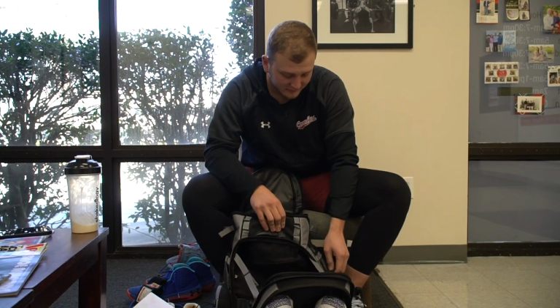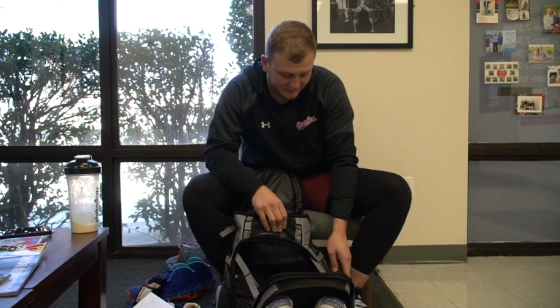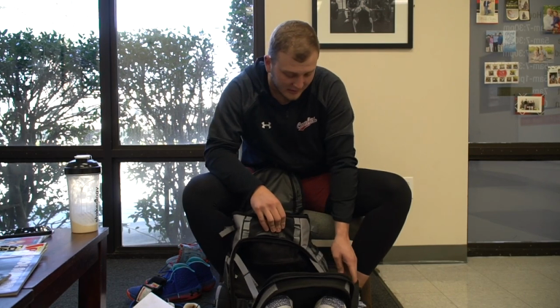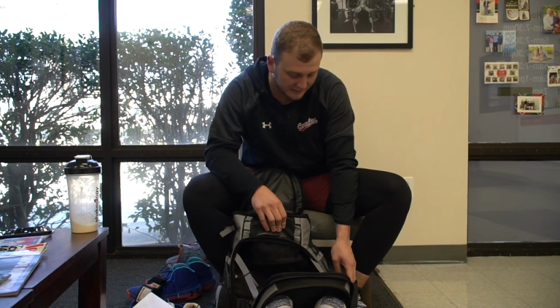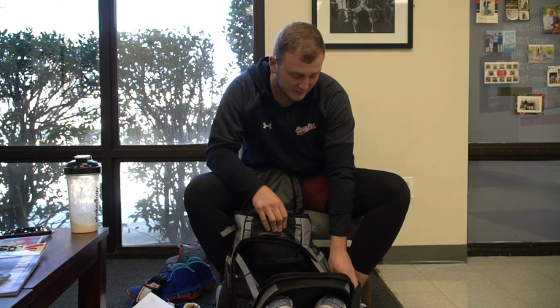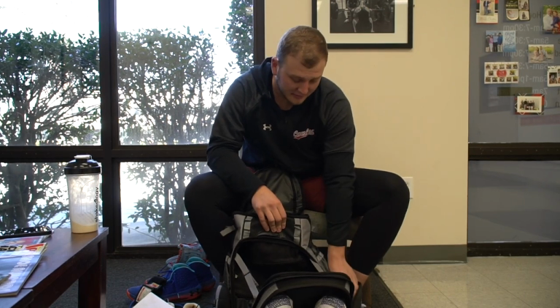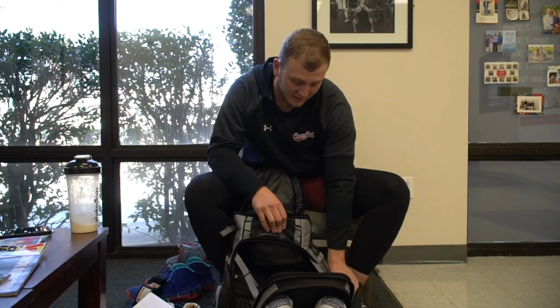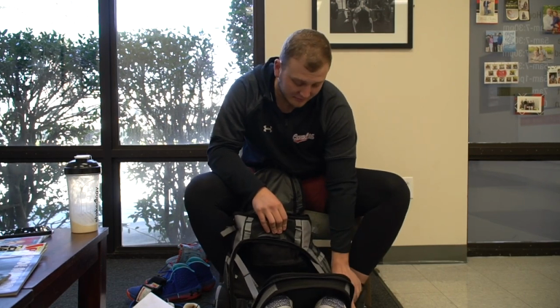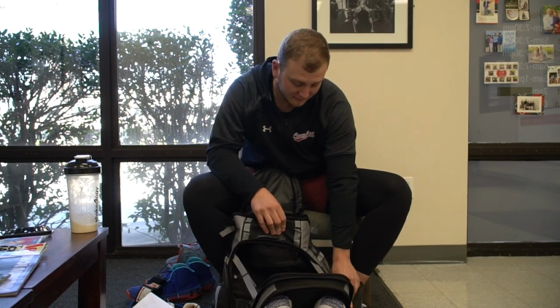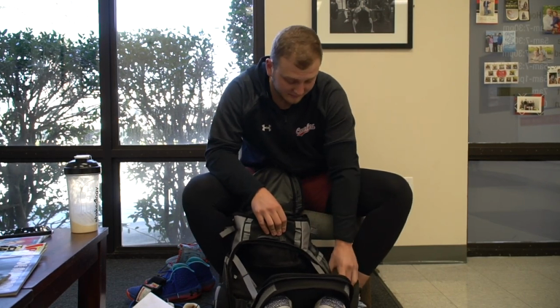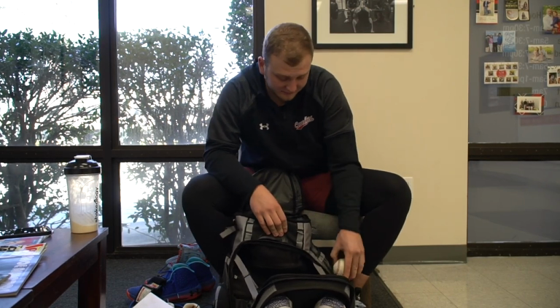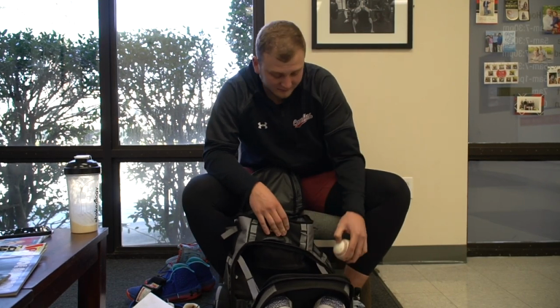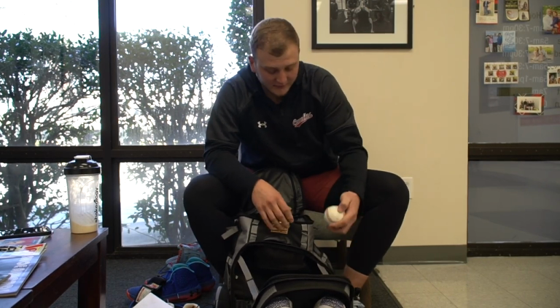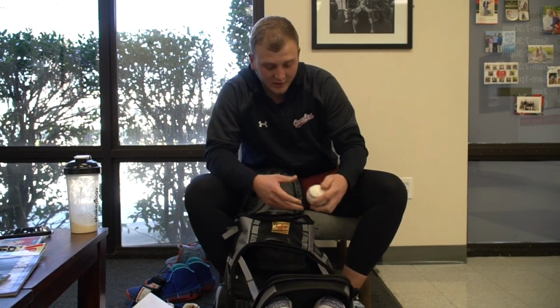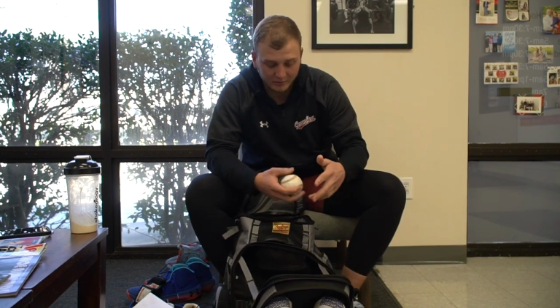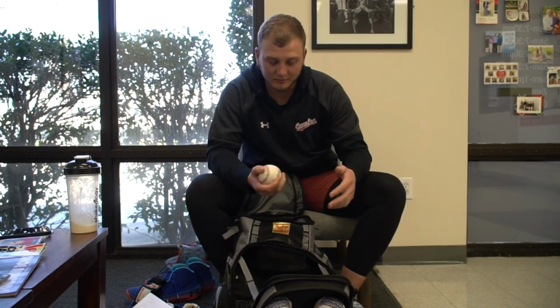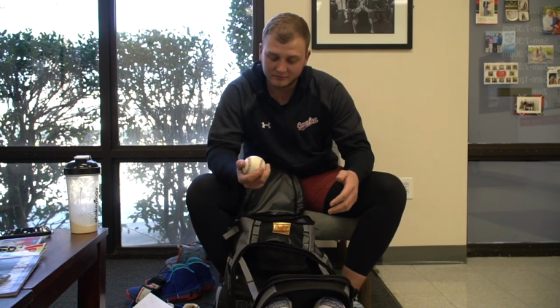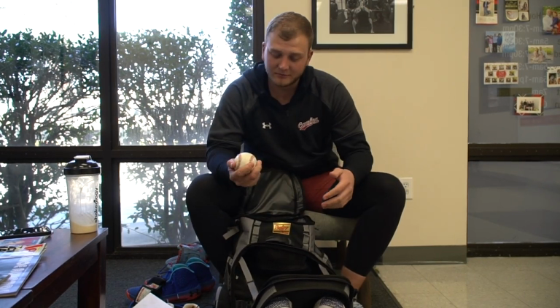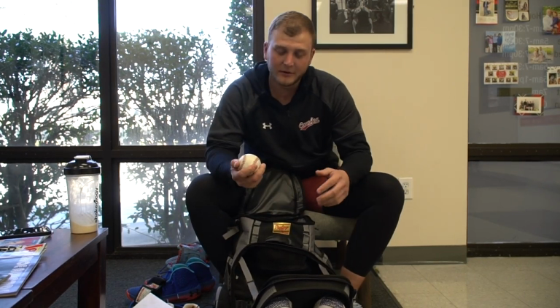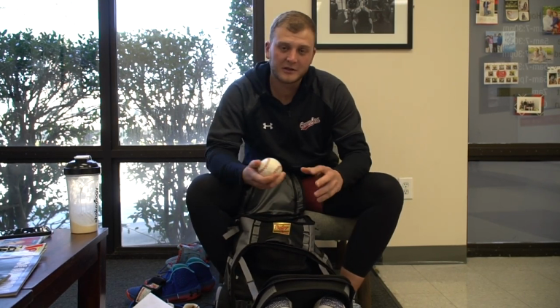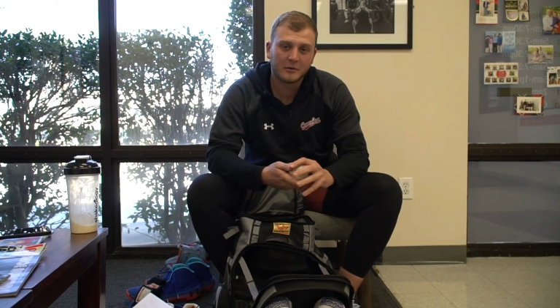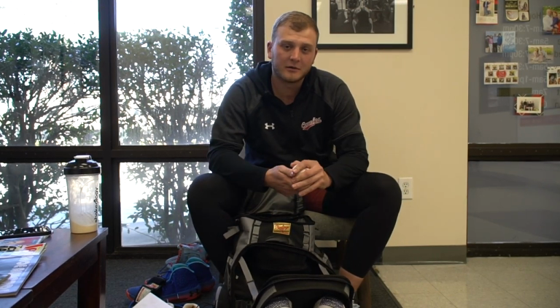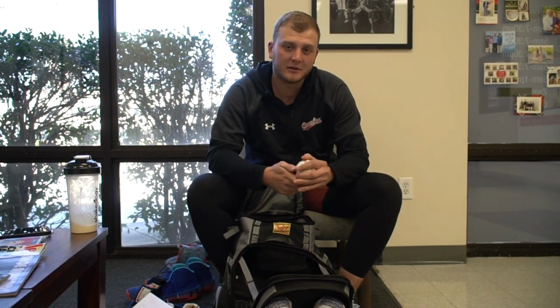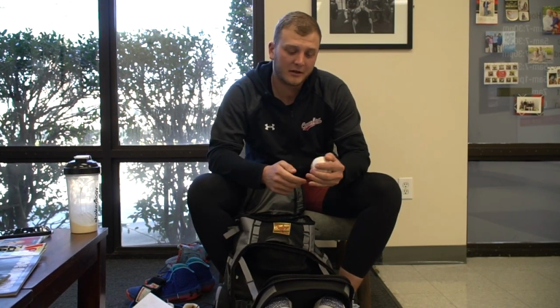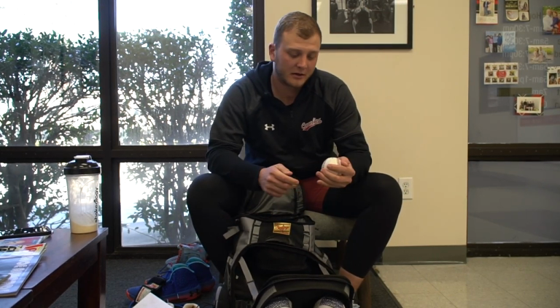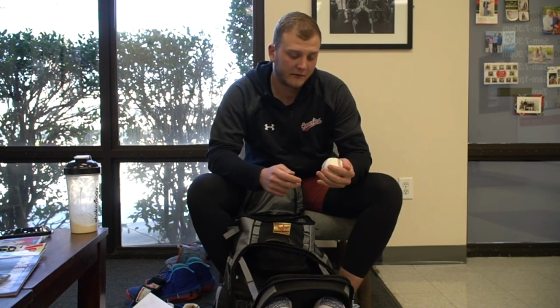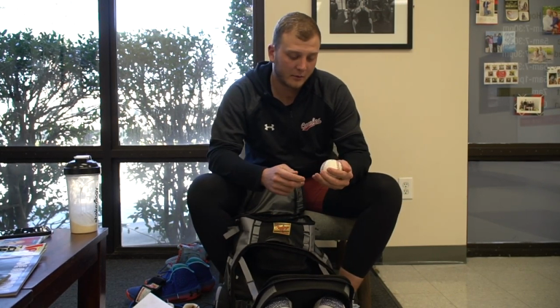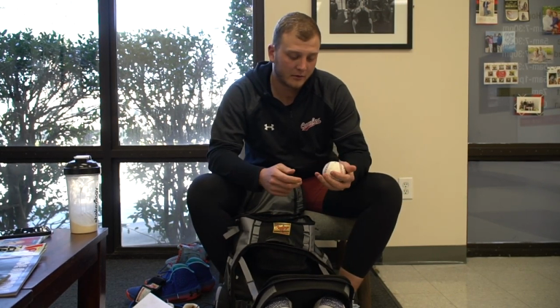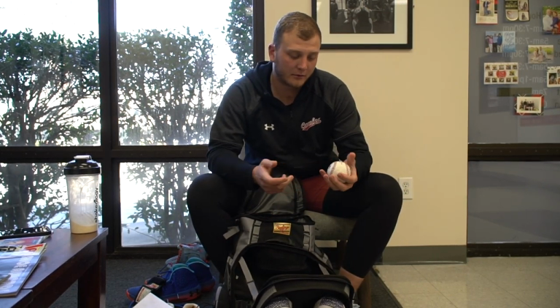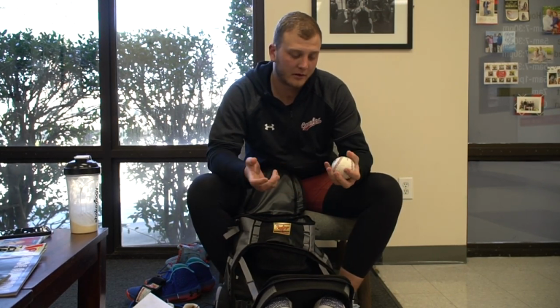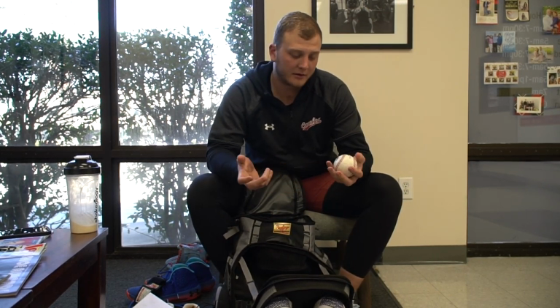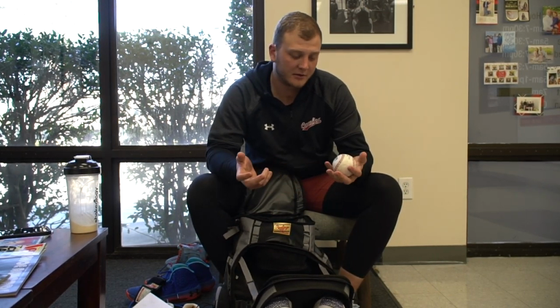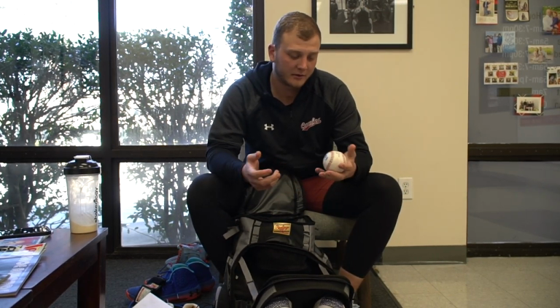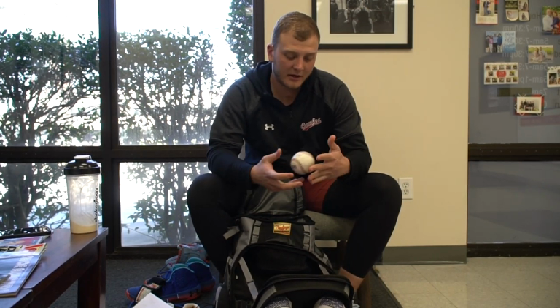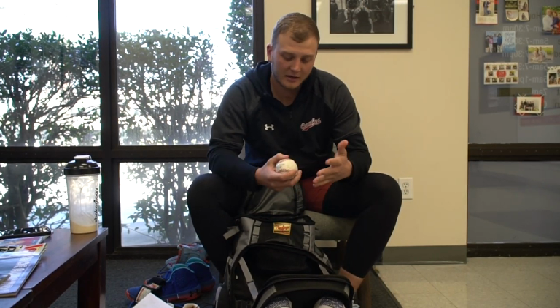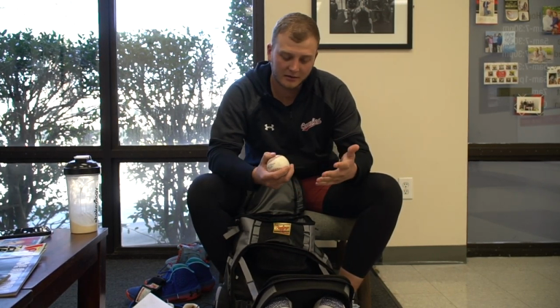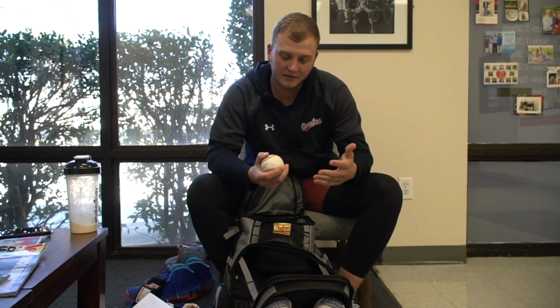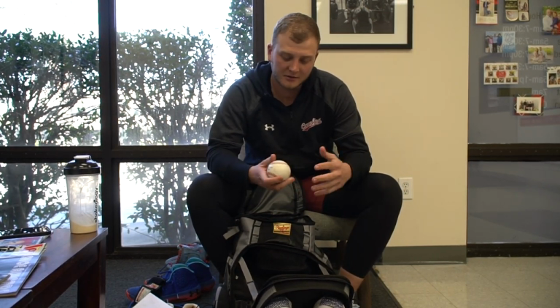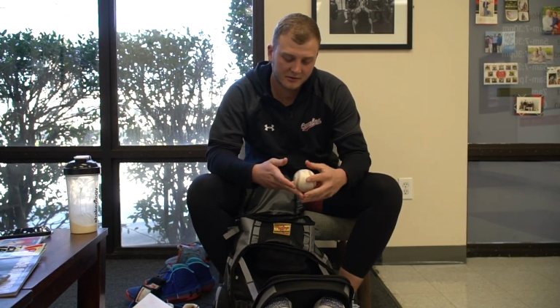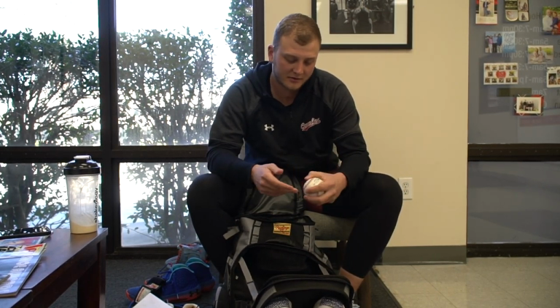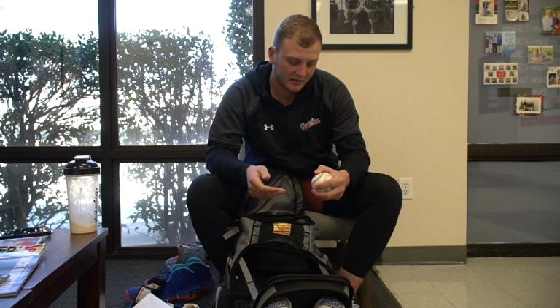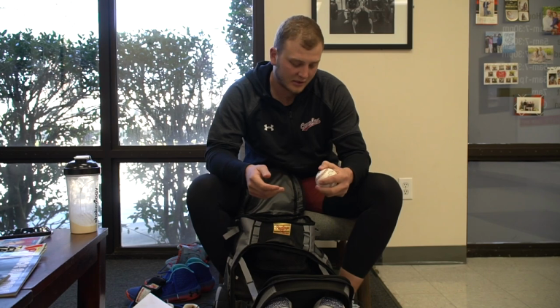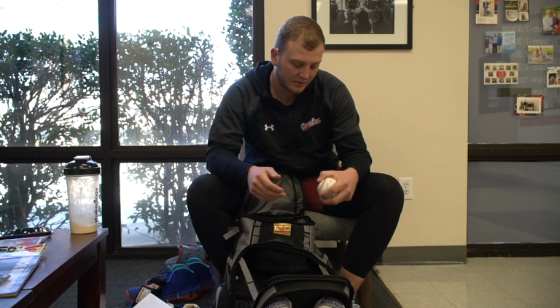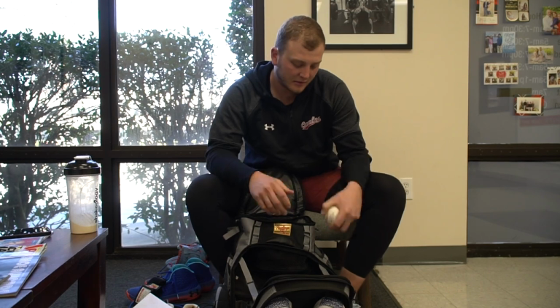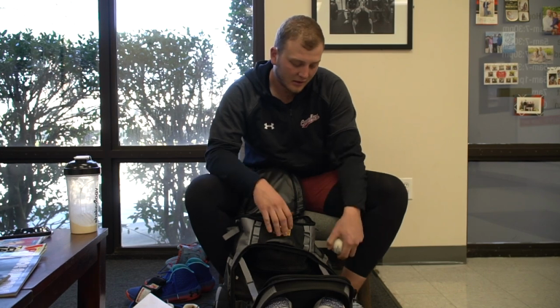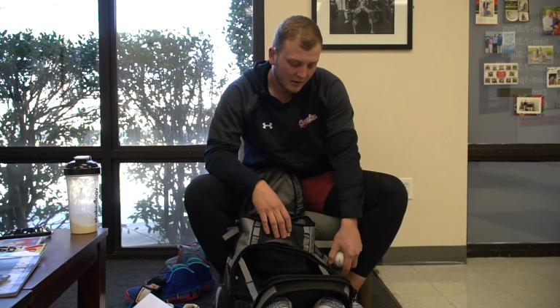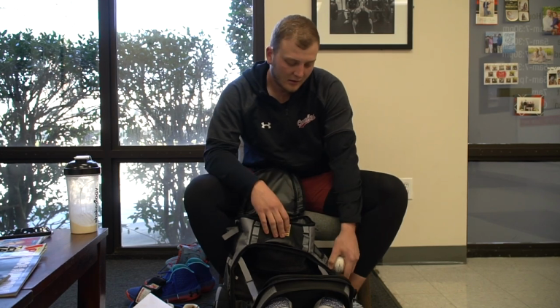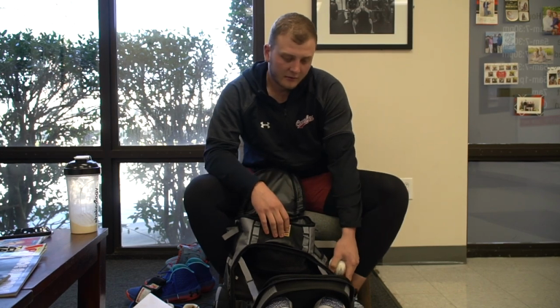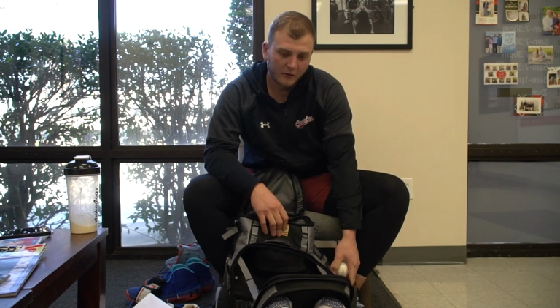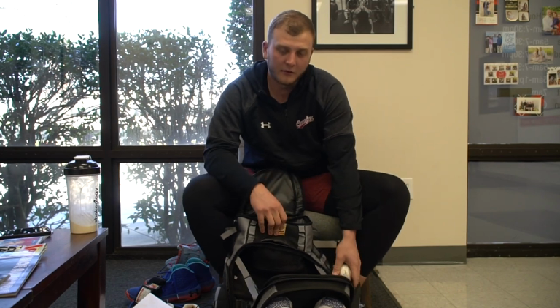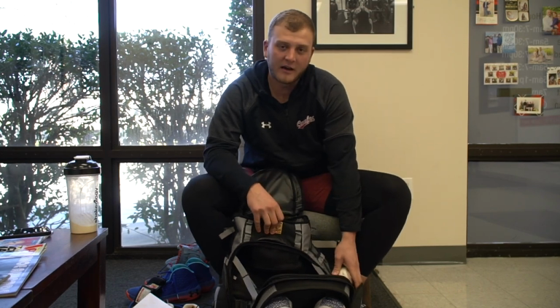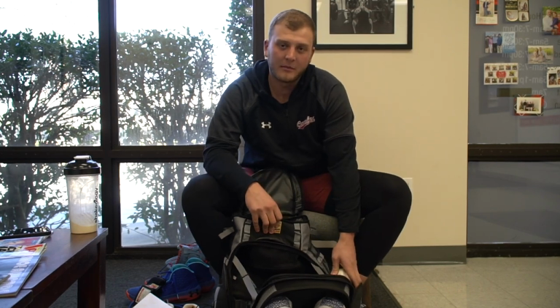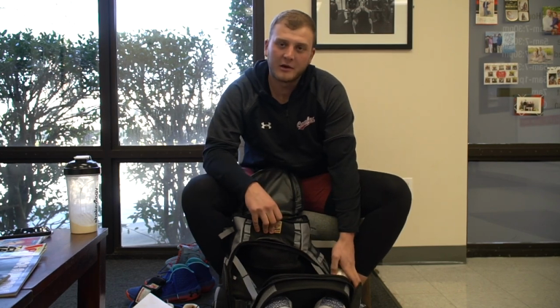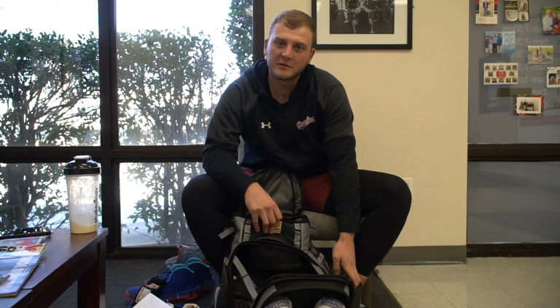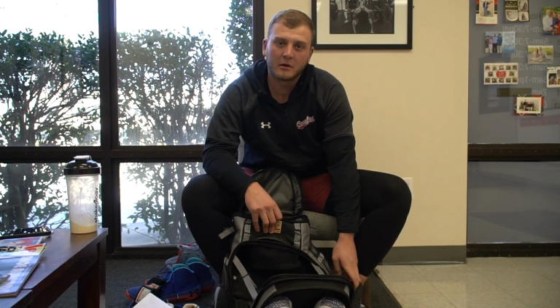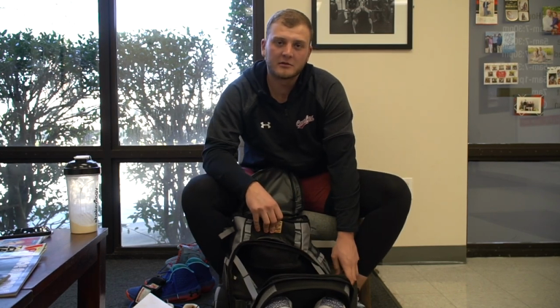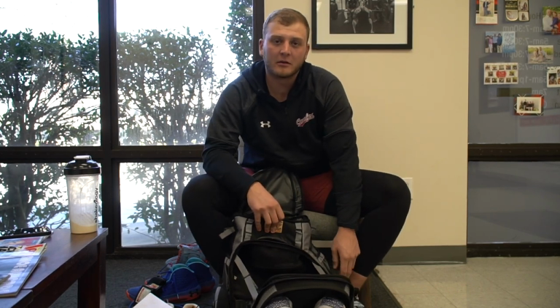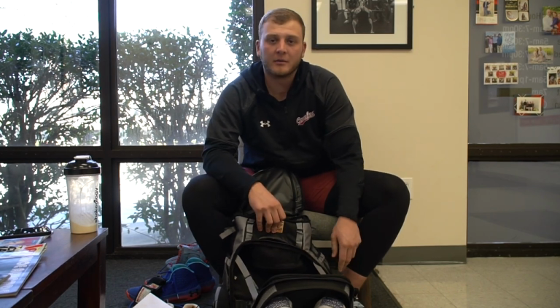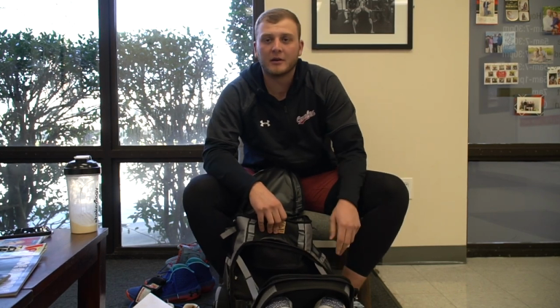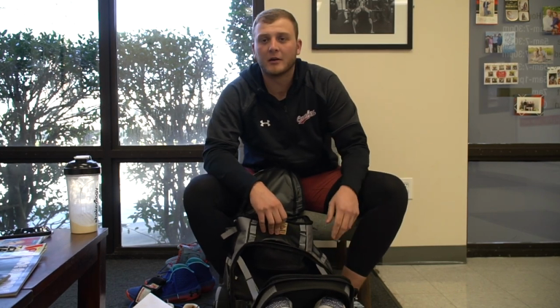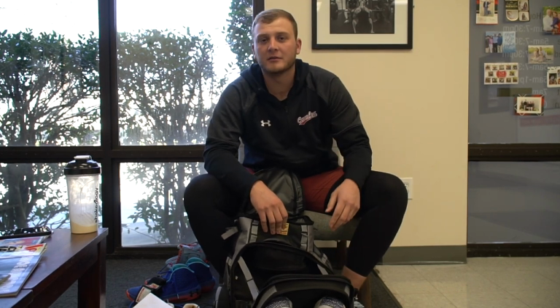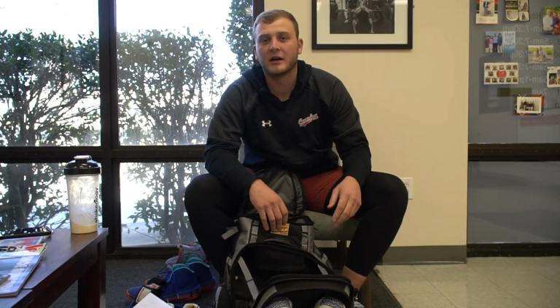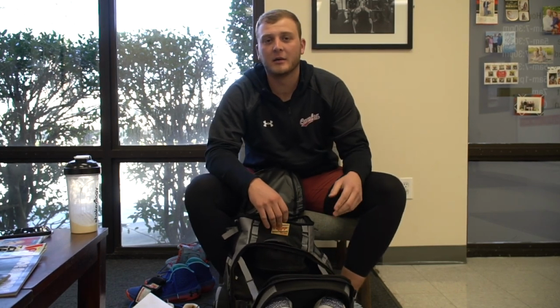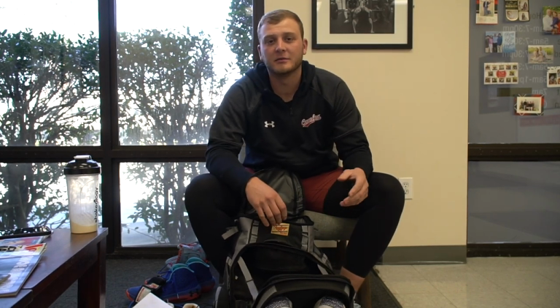I just keep a couple baseballs in here — you never know what conditions you're going to run into. I try to keep four or five baseballs on me at all times.